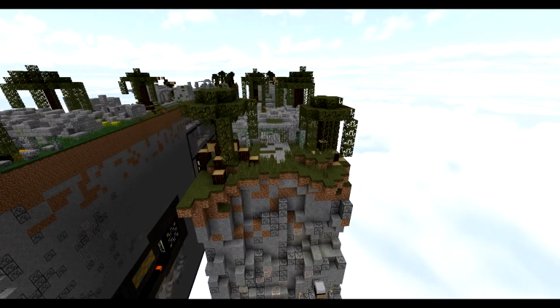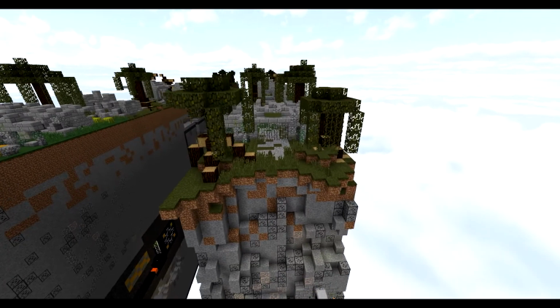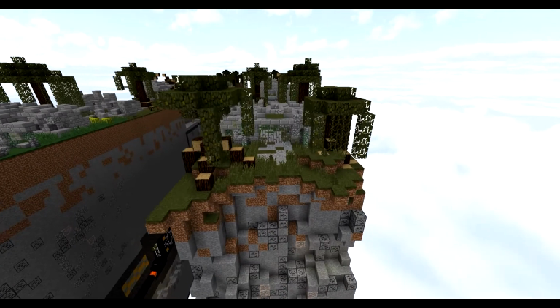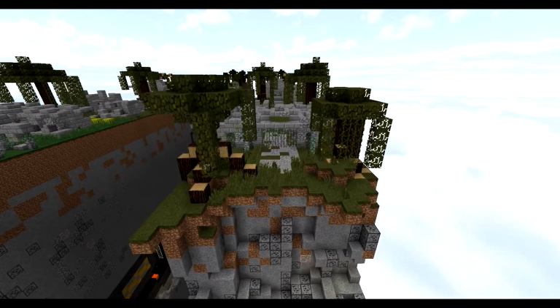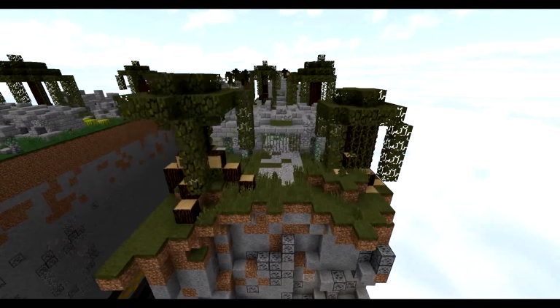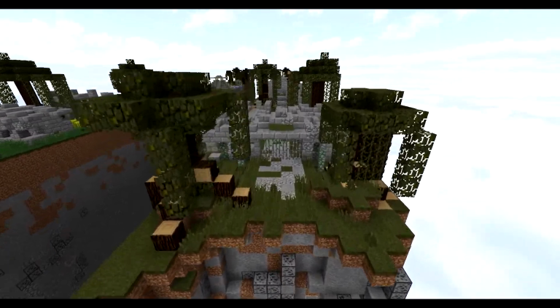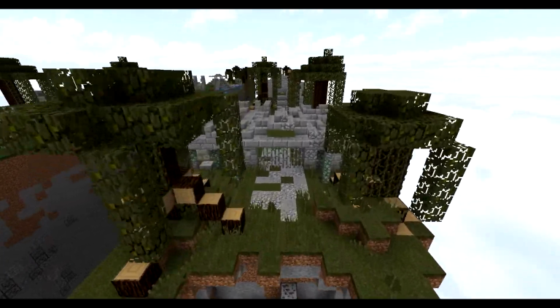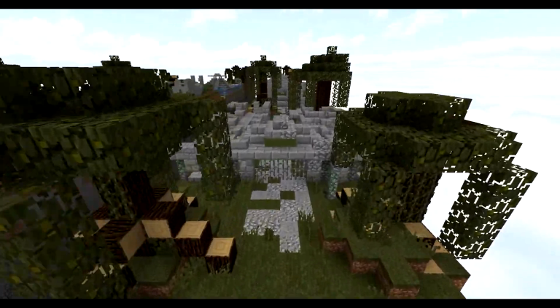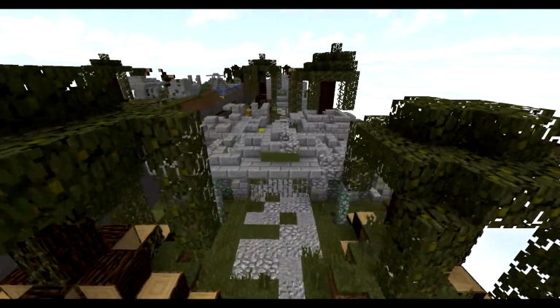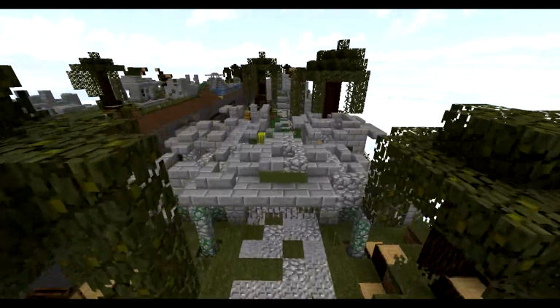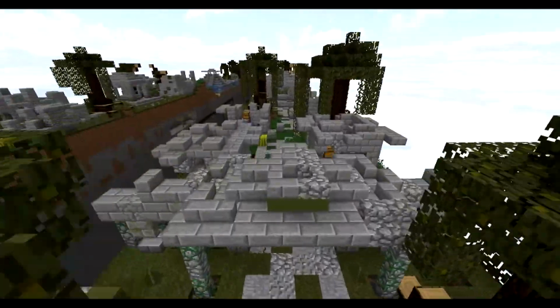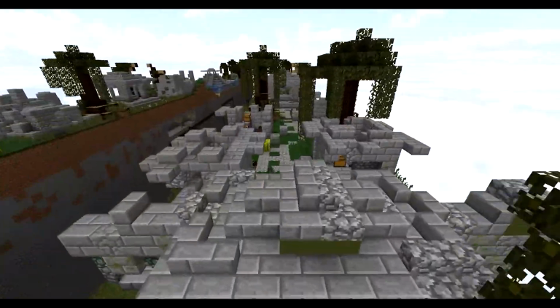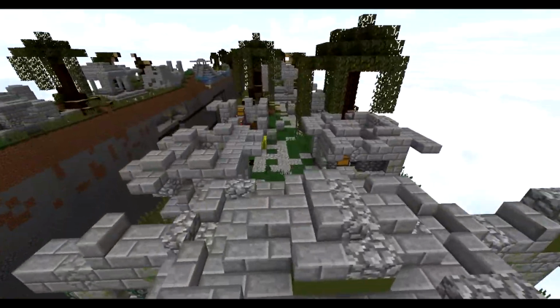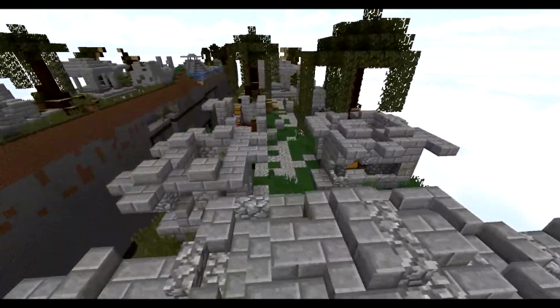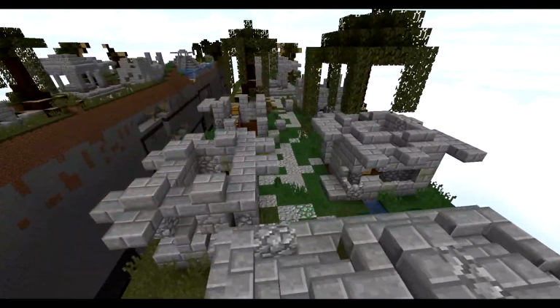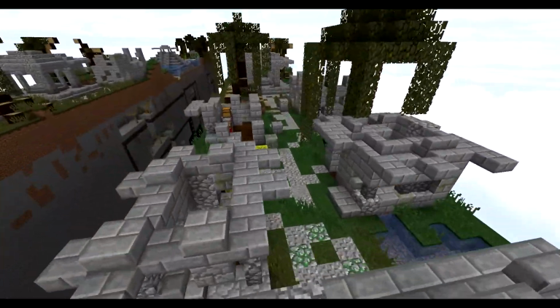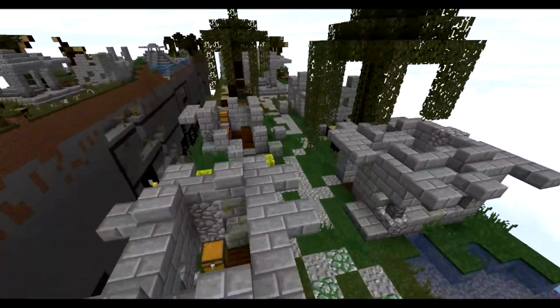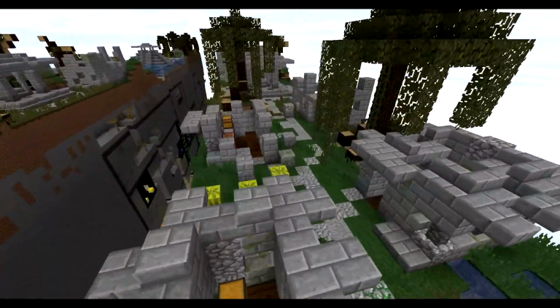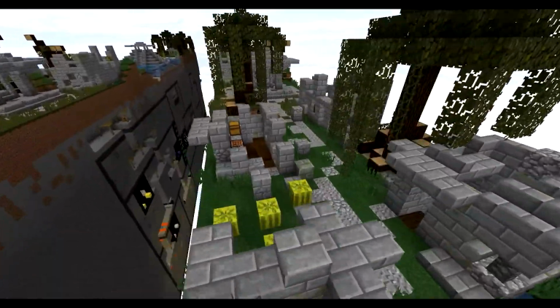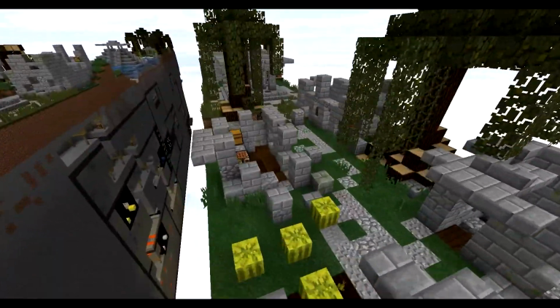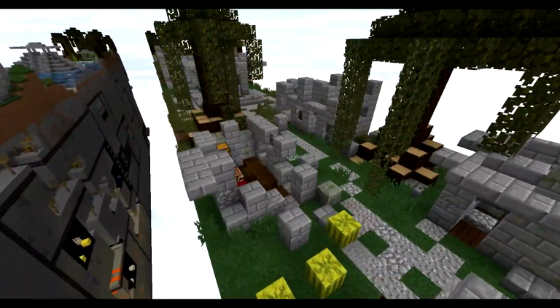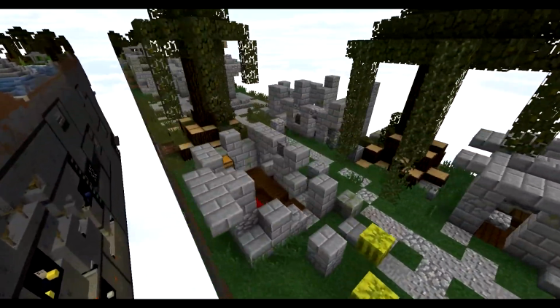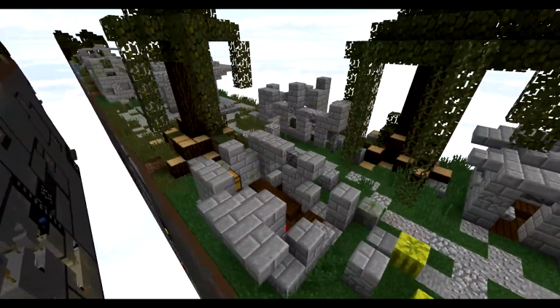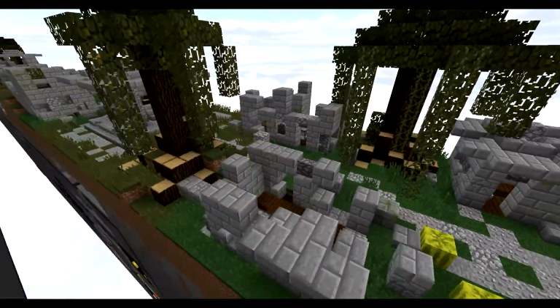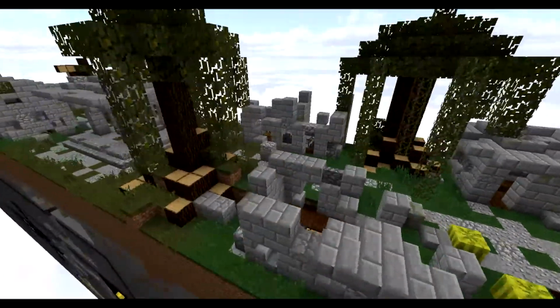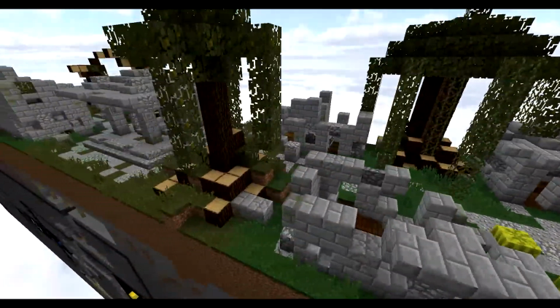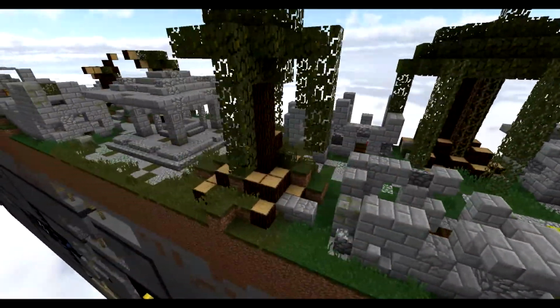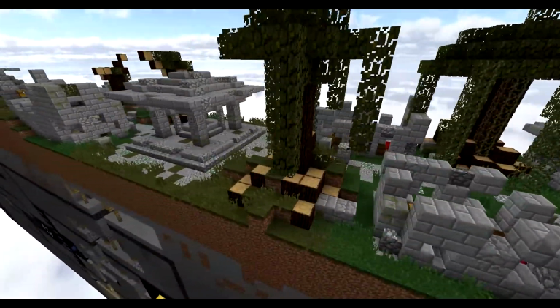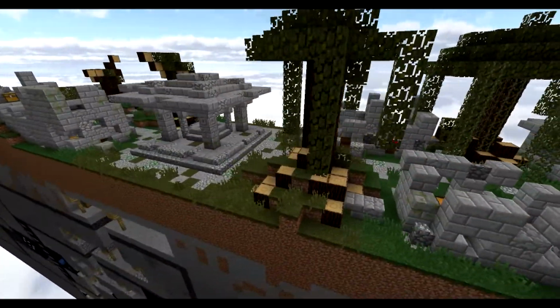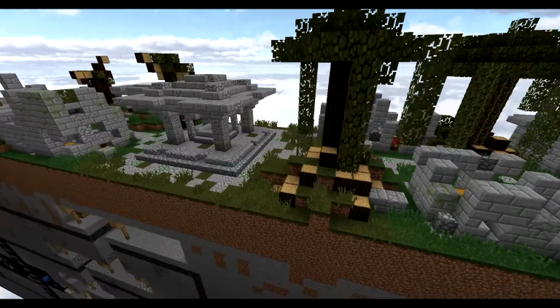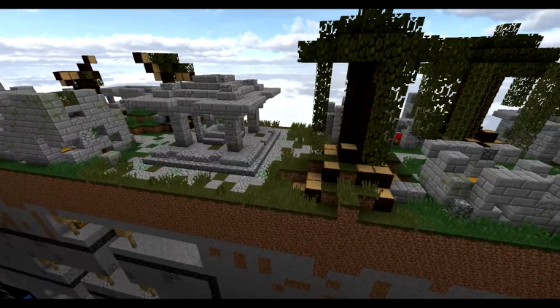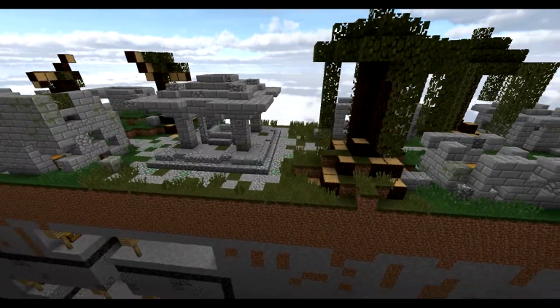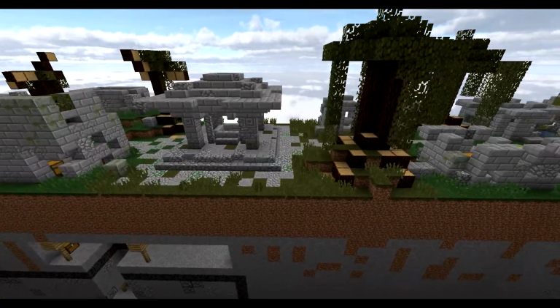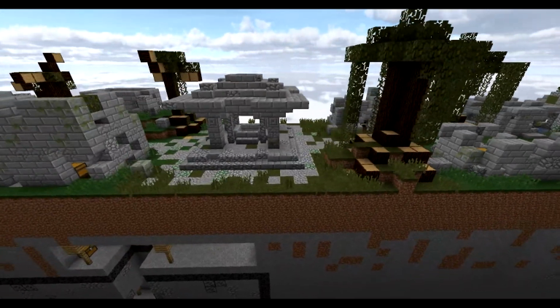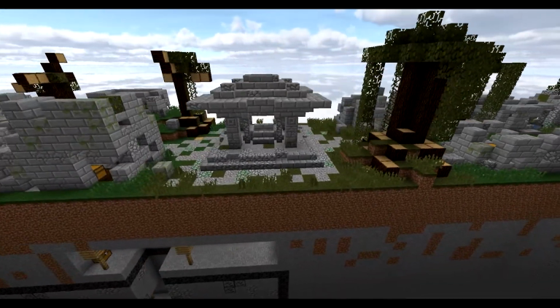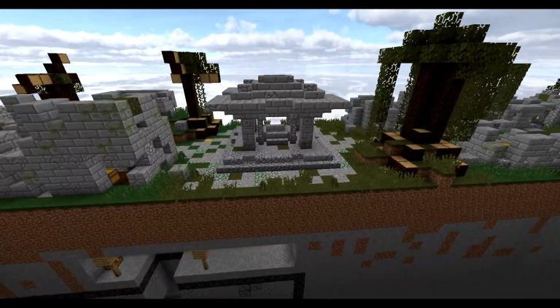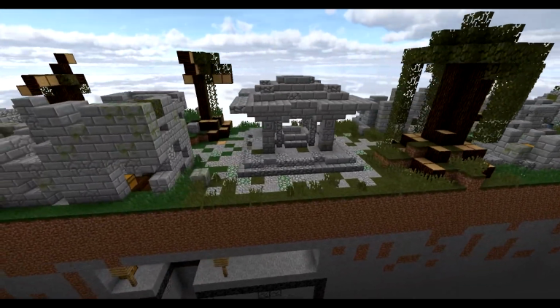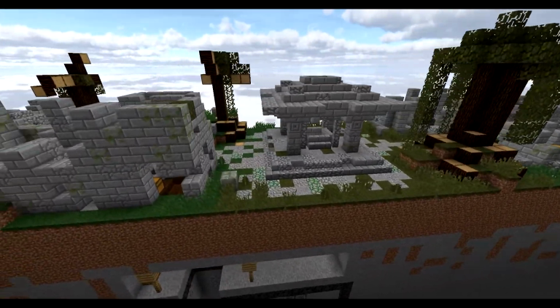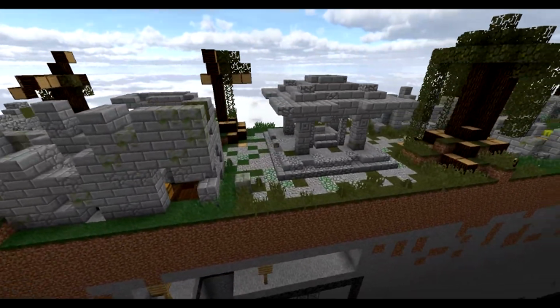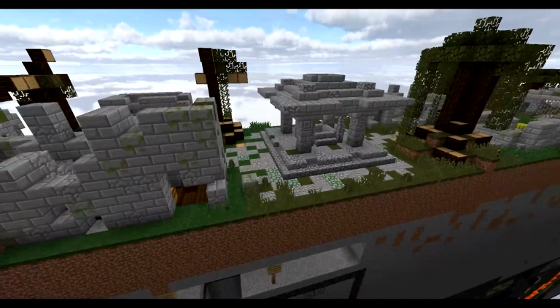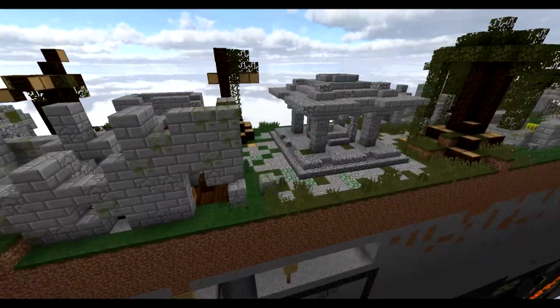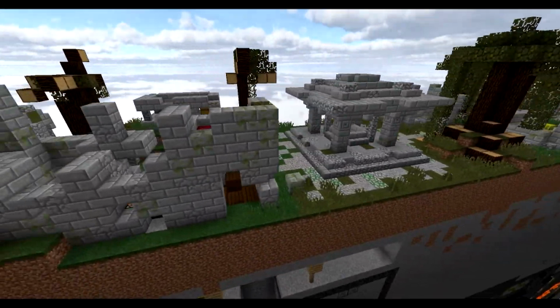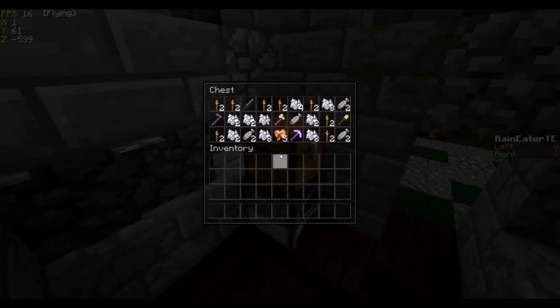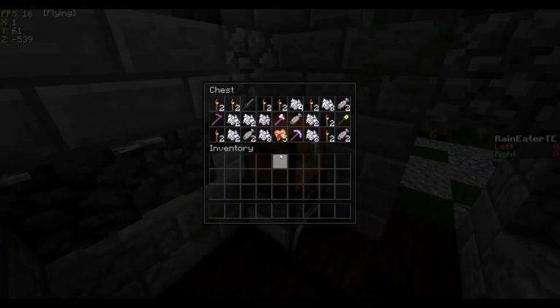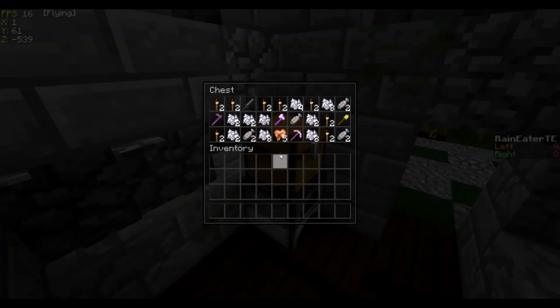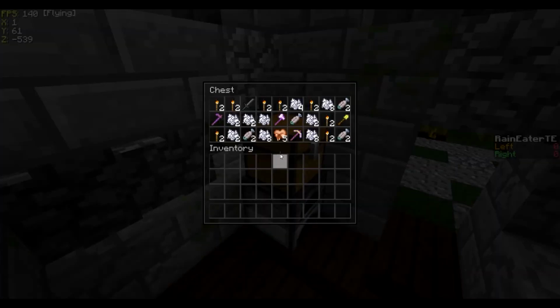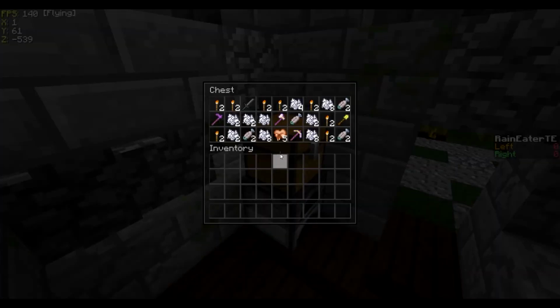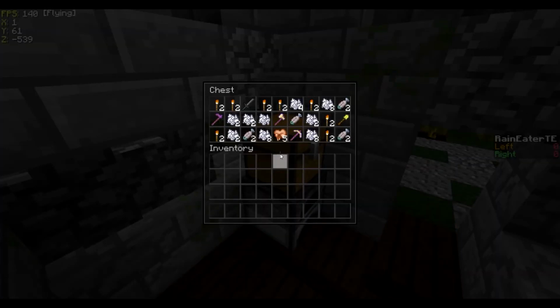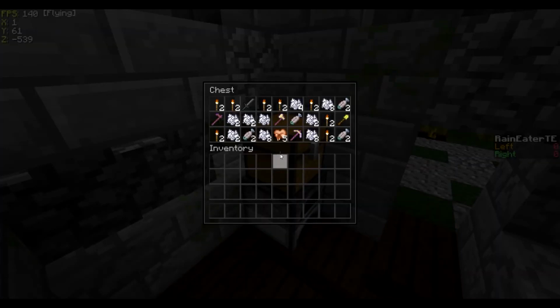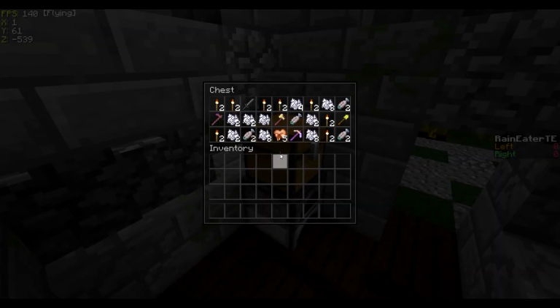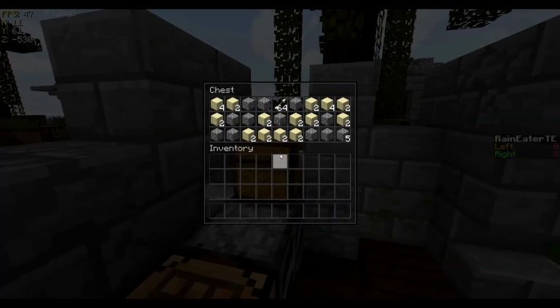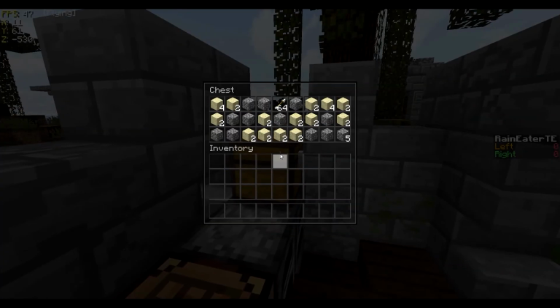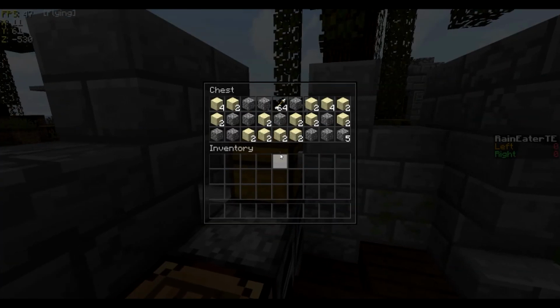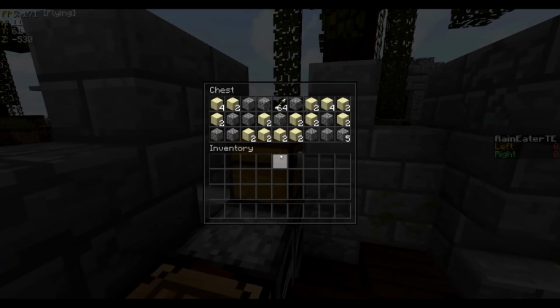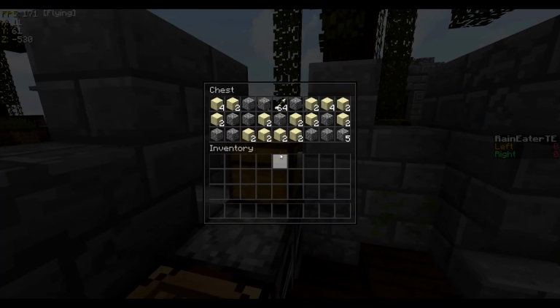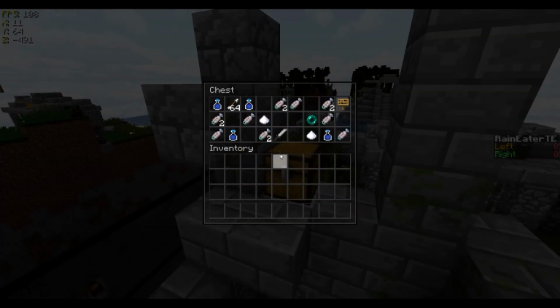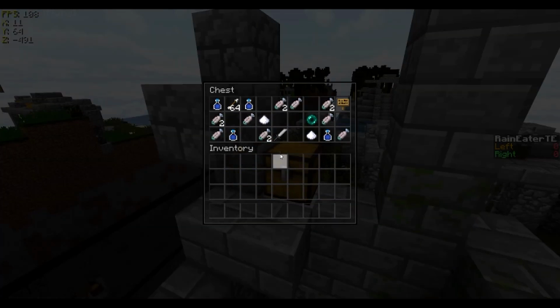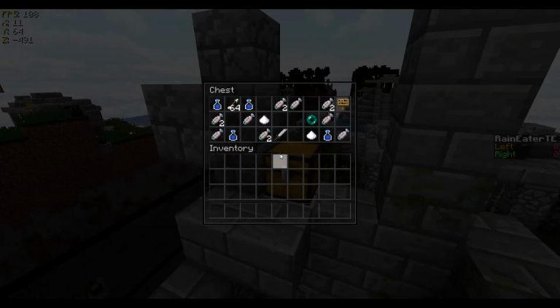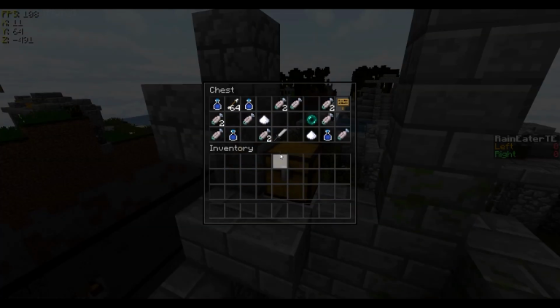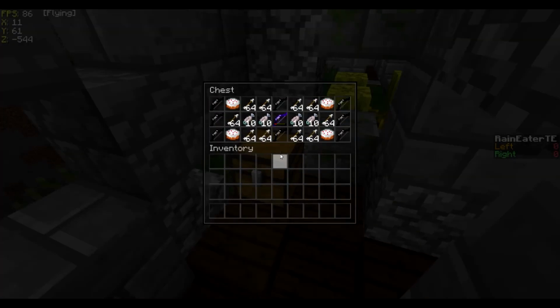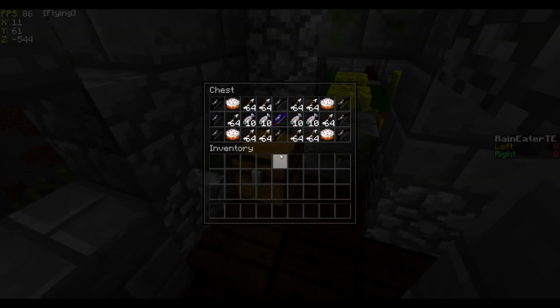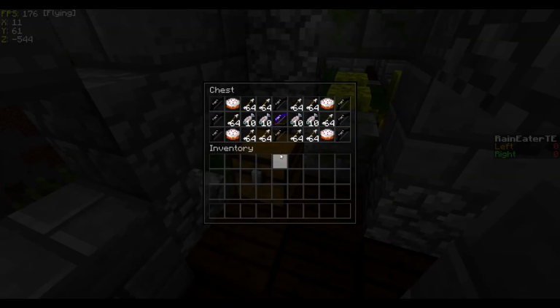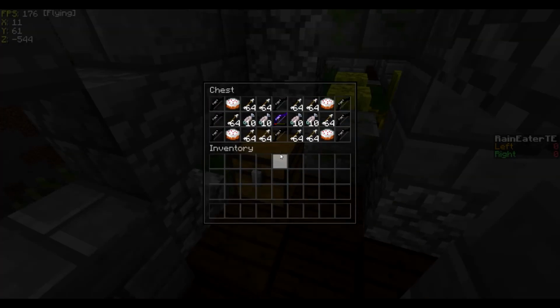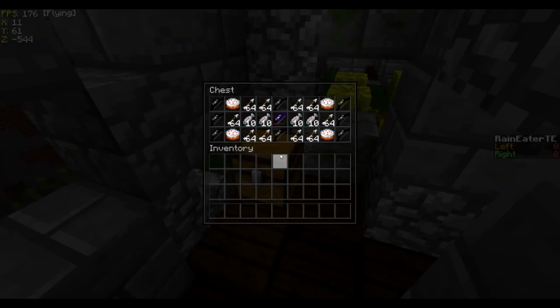Back on the surface, crossing the chasm leads to the ruined village. These houses contain various supplies, ranging from enchanted tools, to blocks, to food, to combat gear.